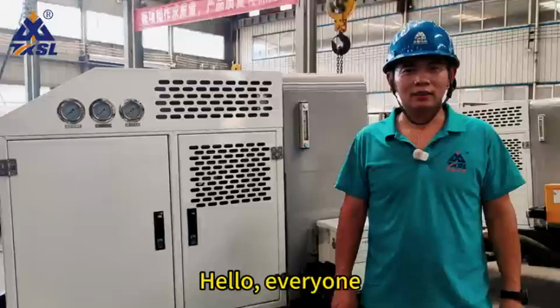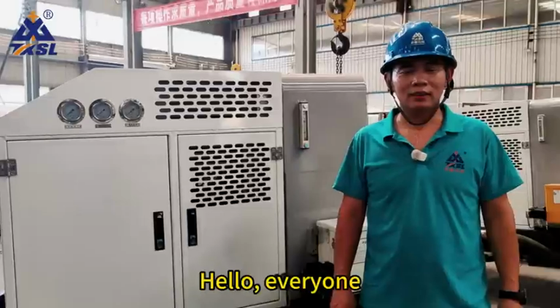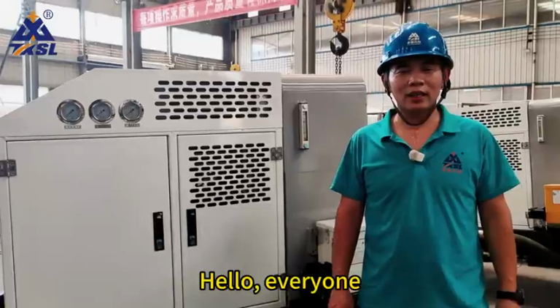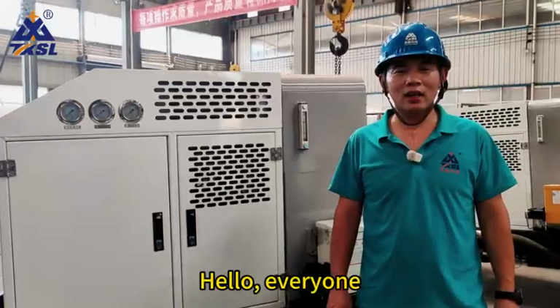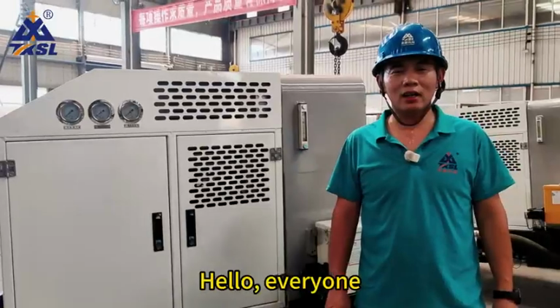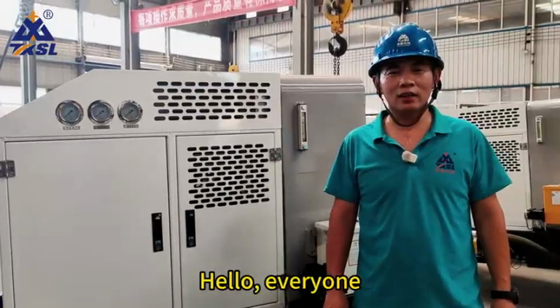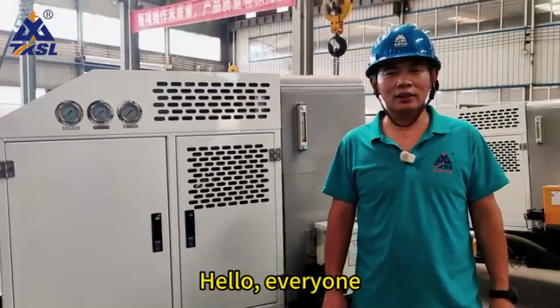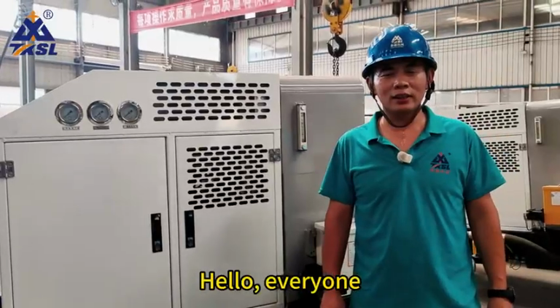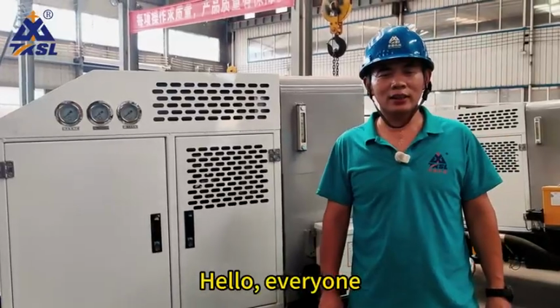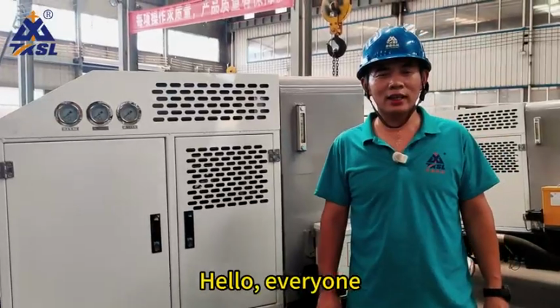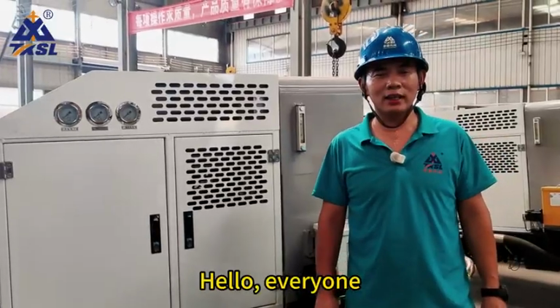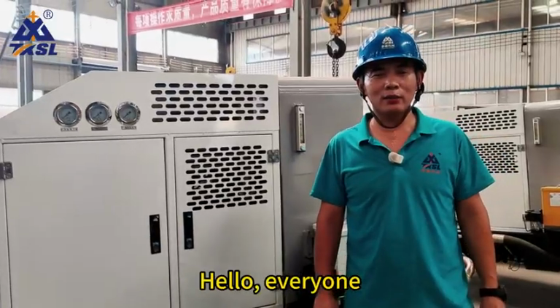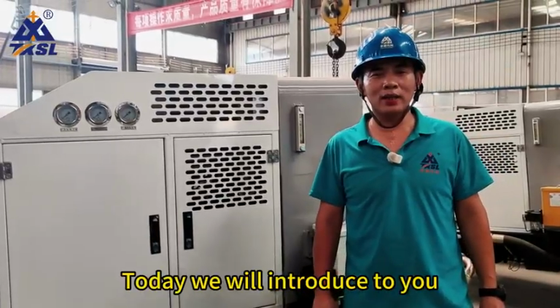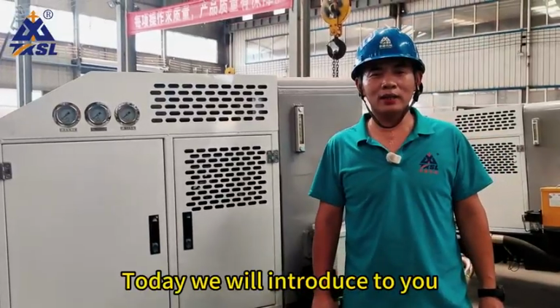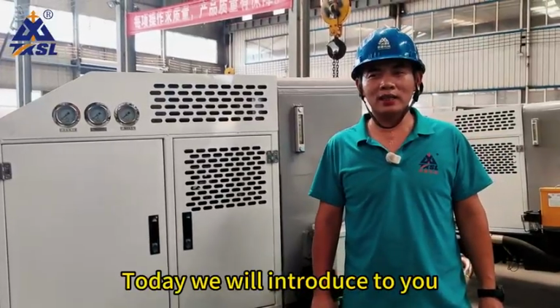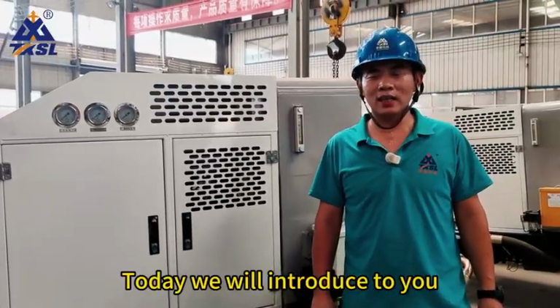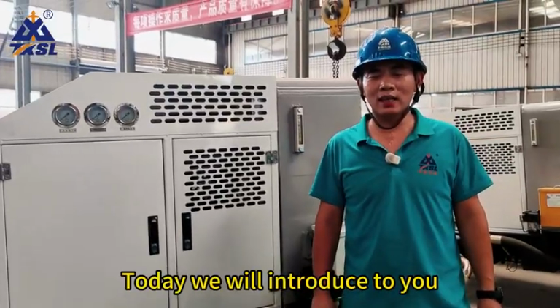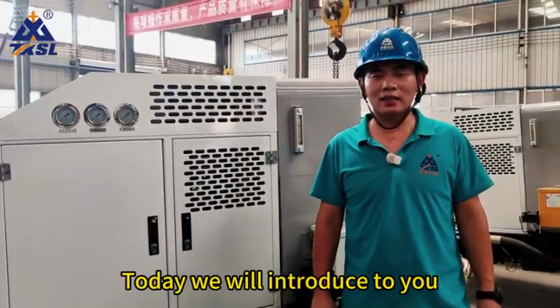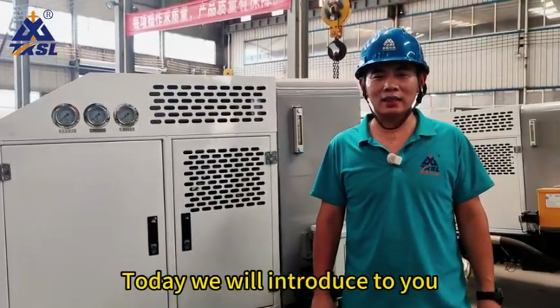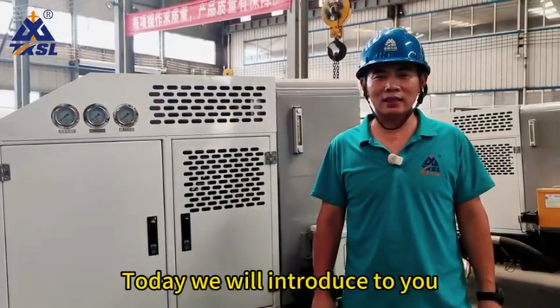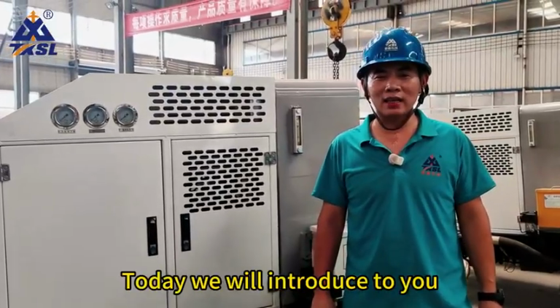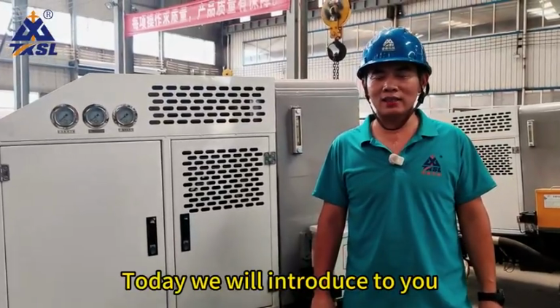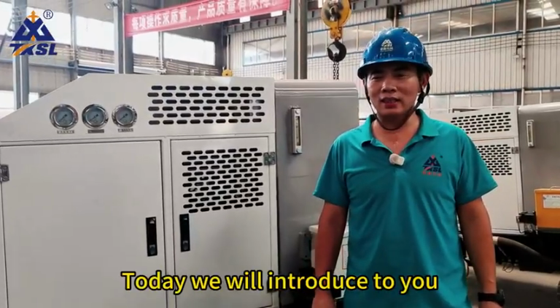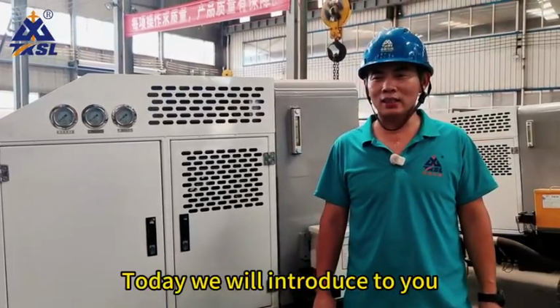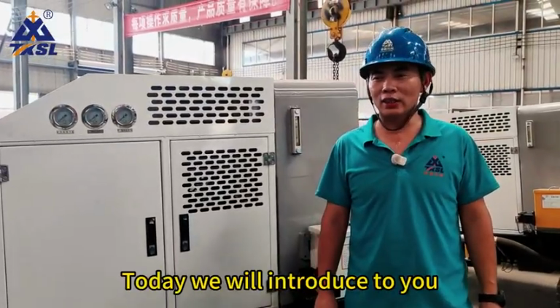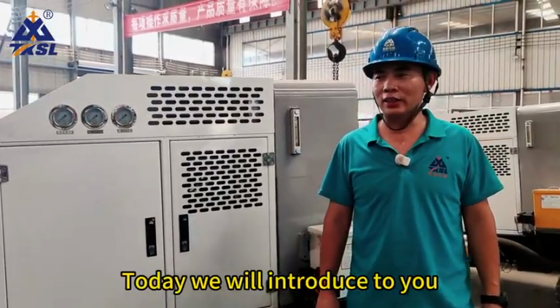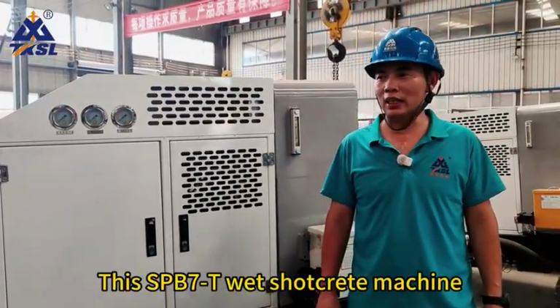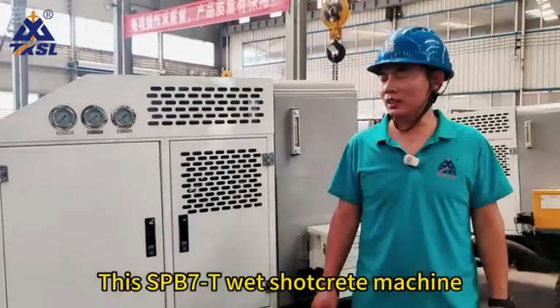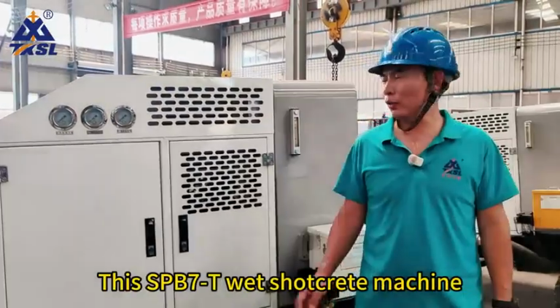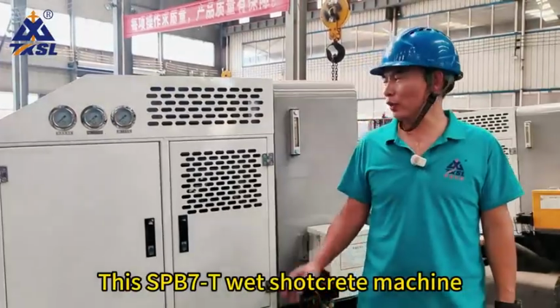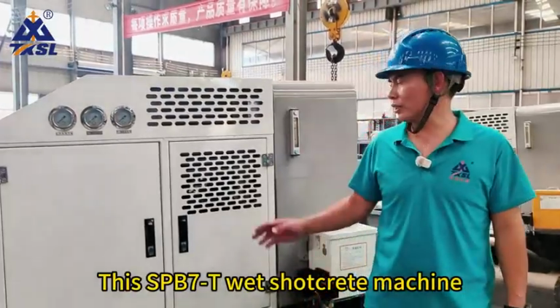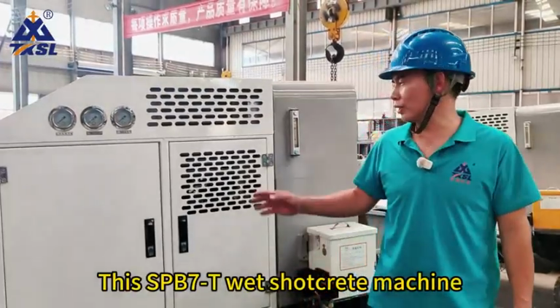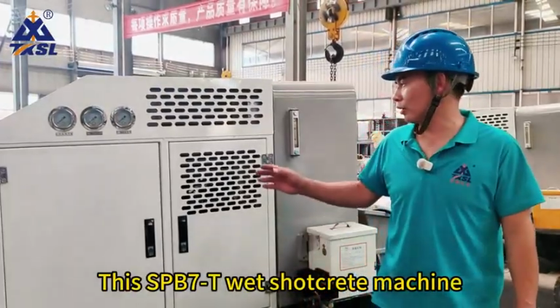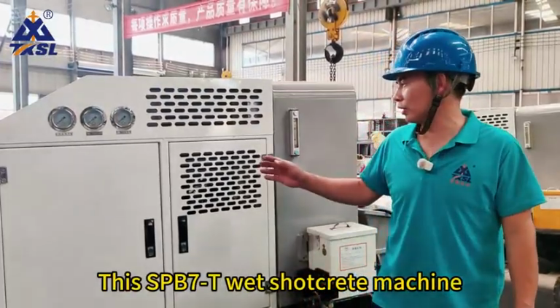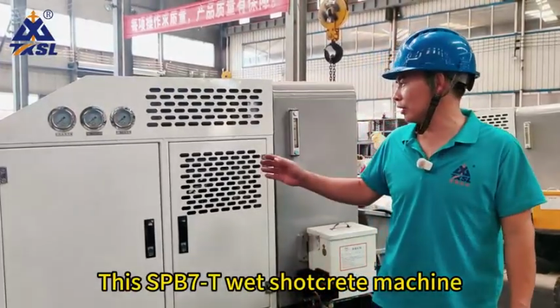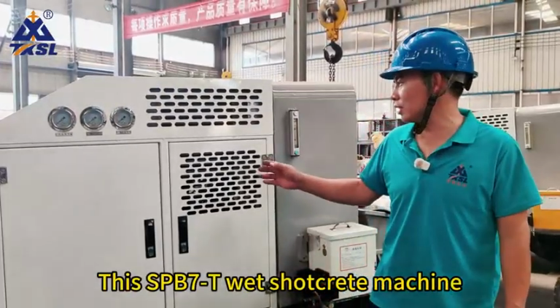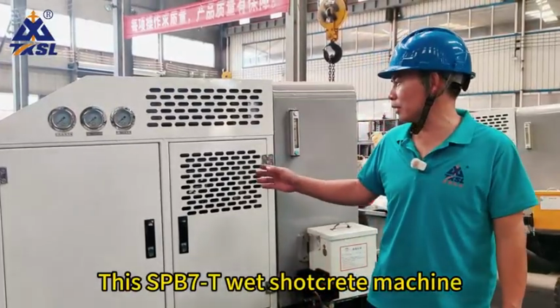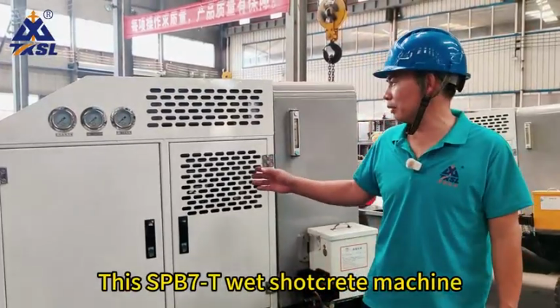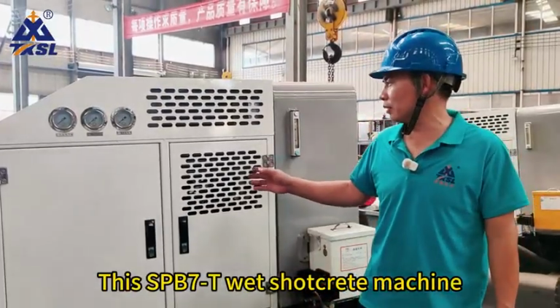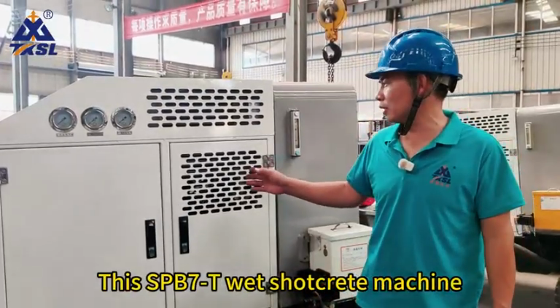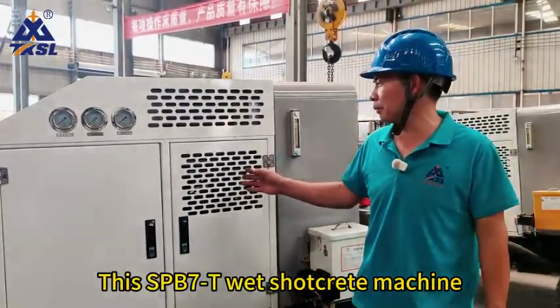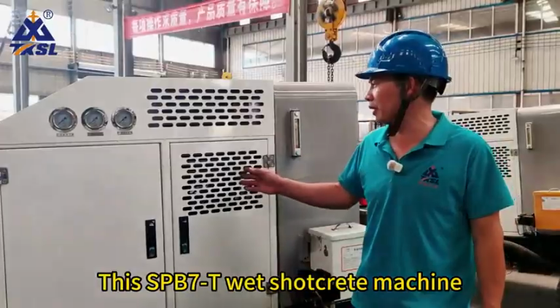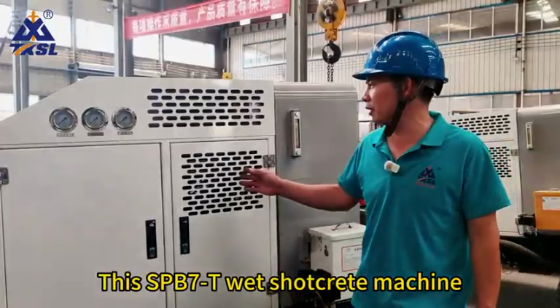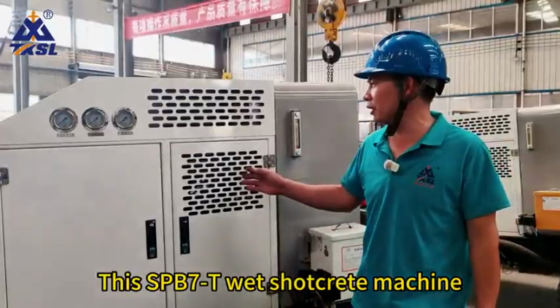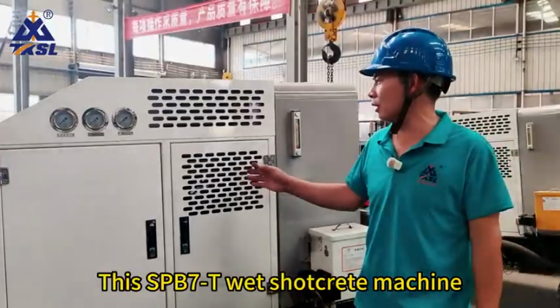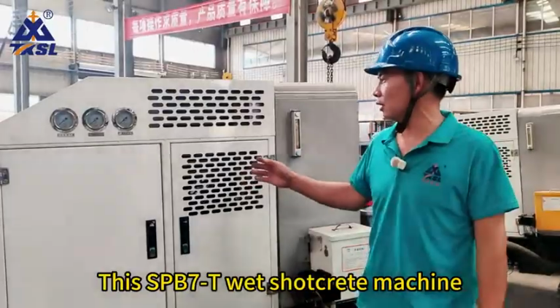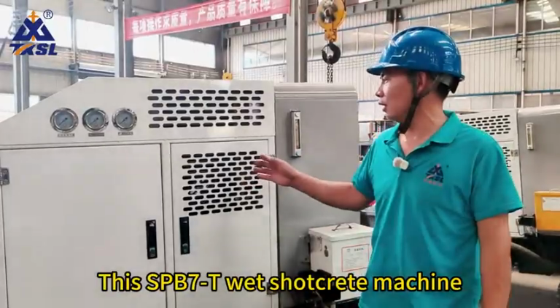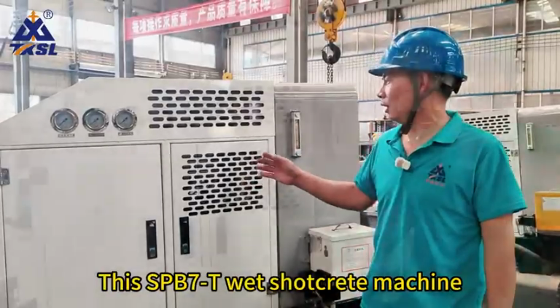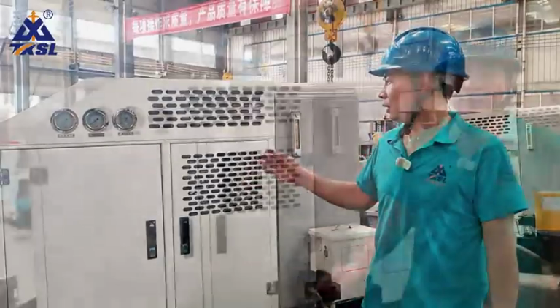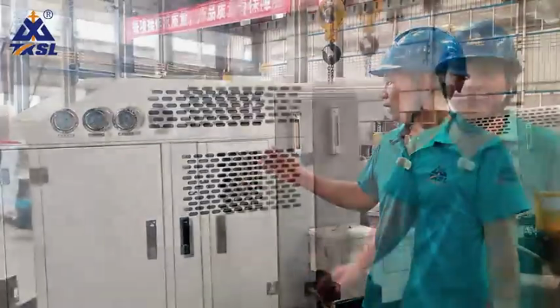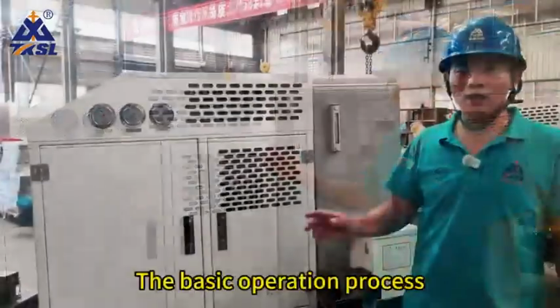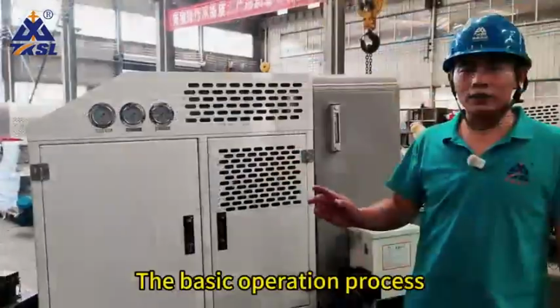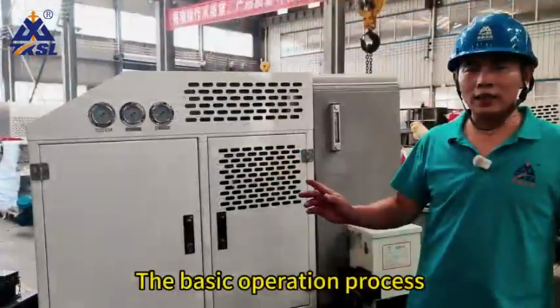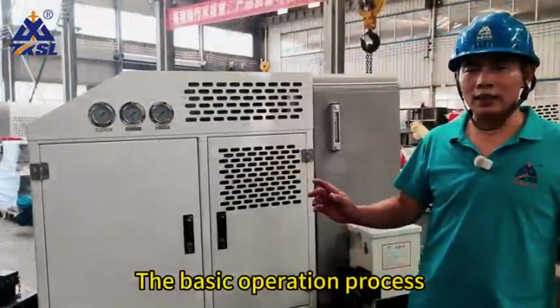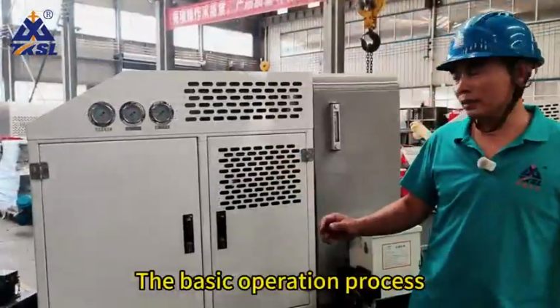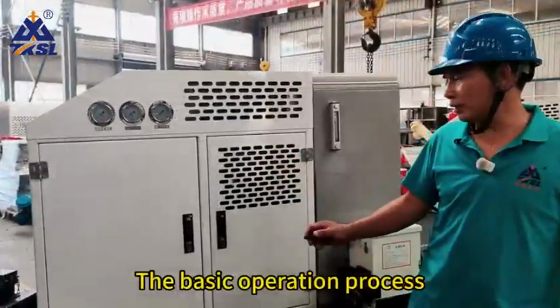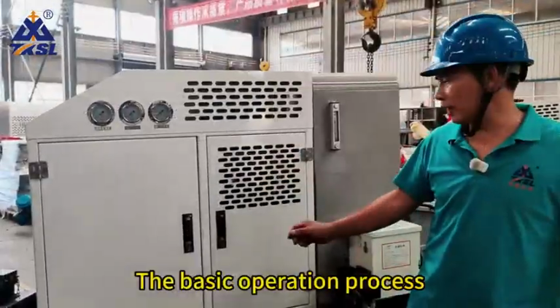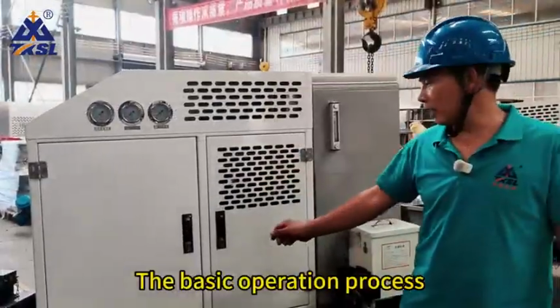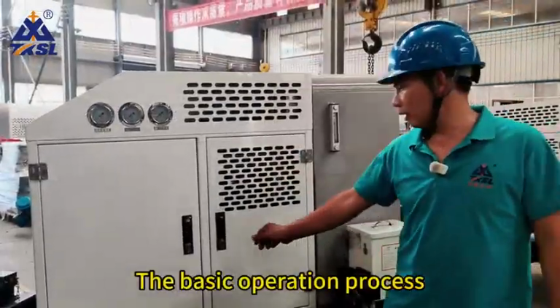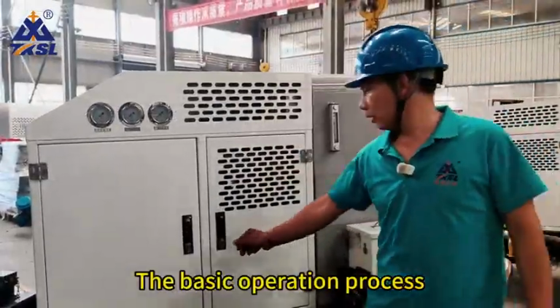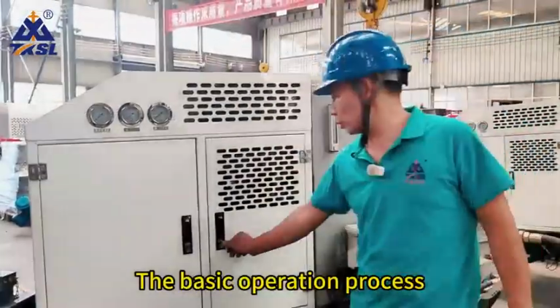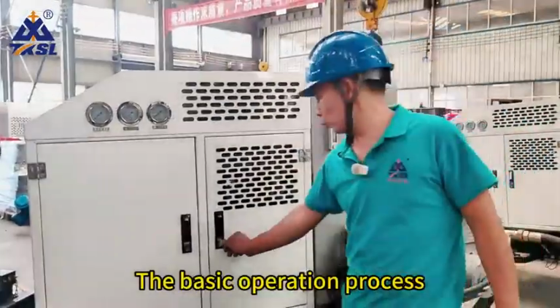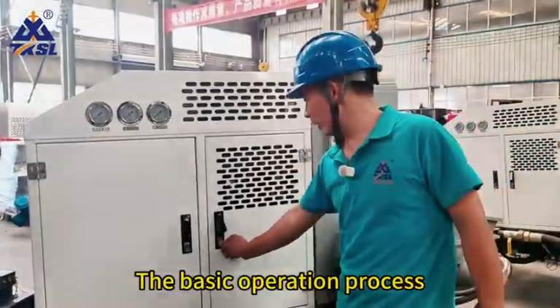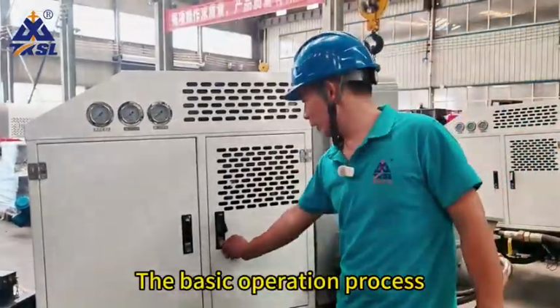Hello, everyone. Today we will introduce to you this SPB-70 wet shotcrete machine and the basic operation process.